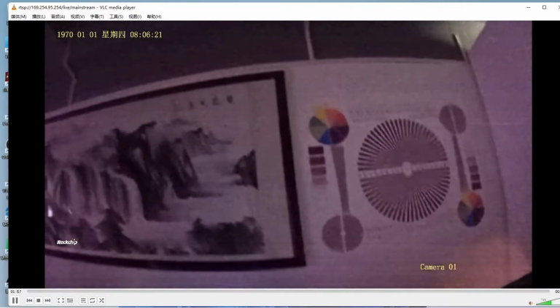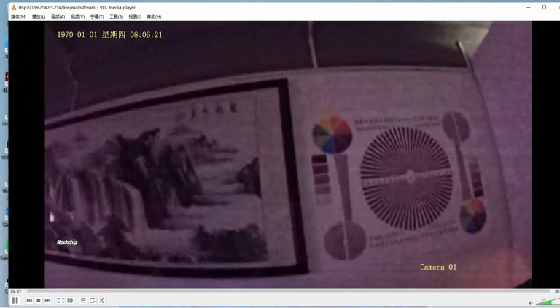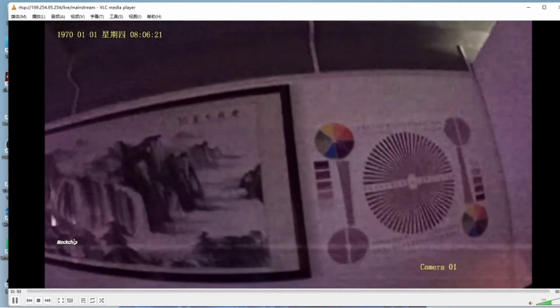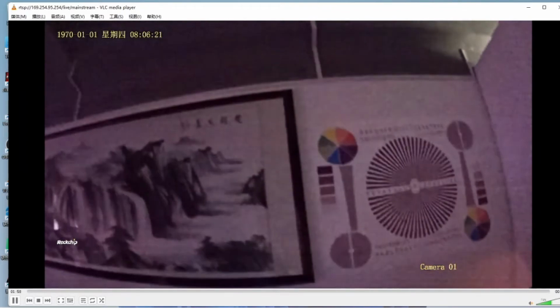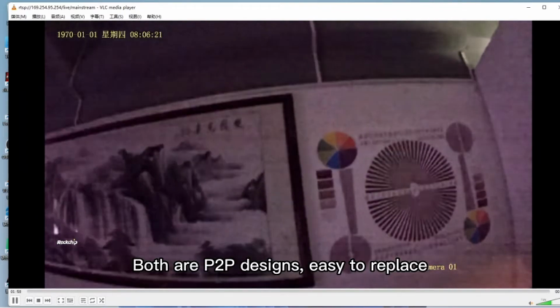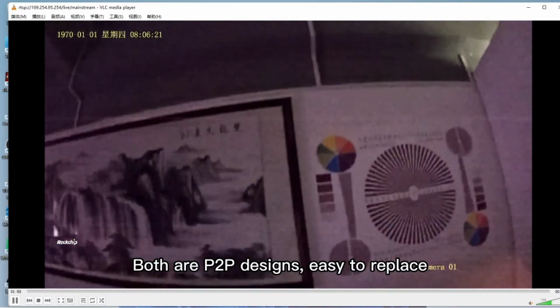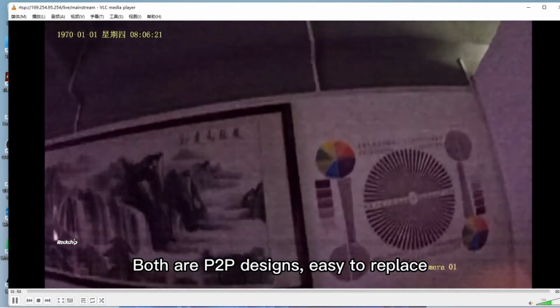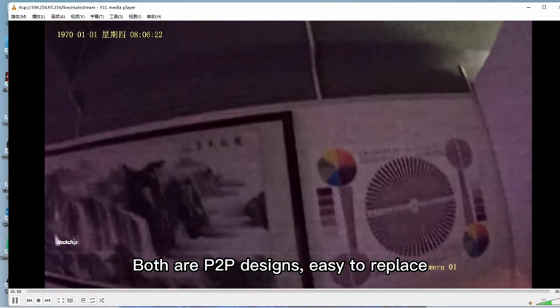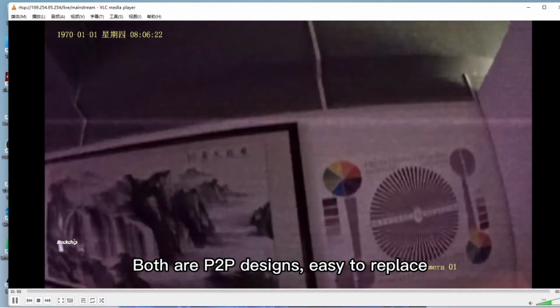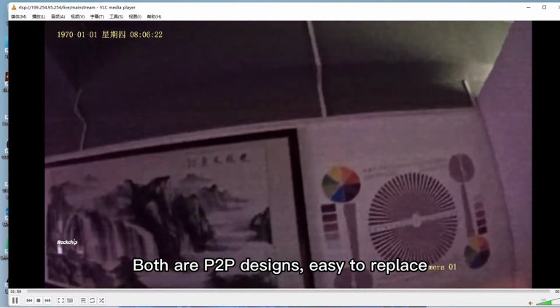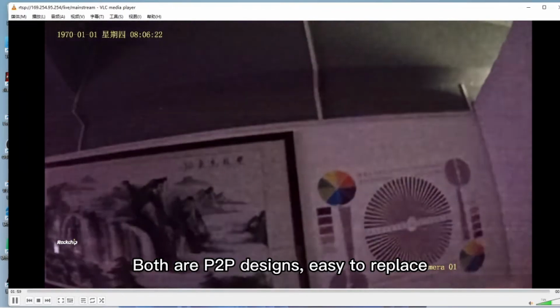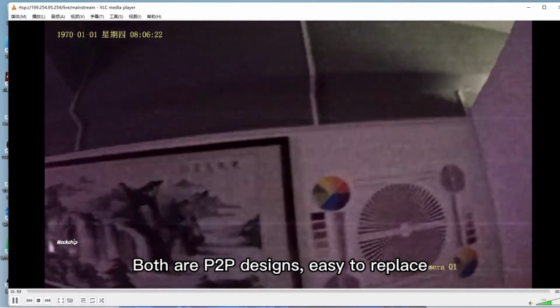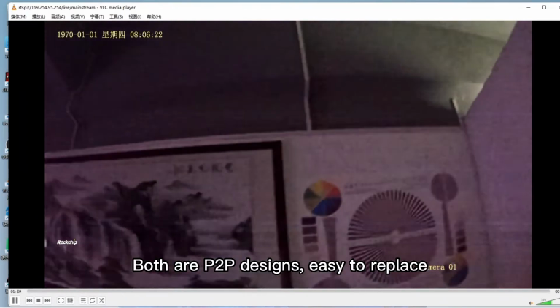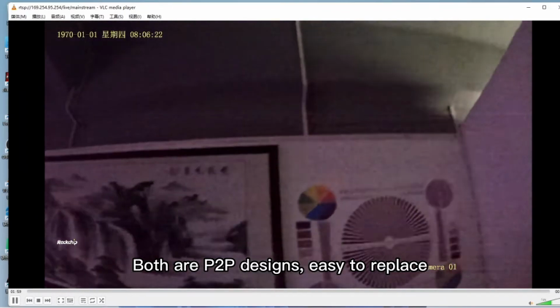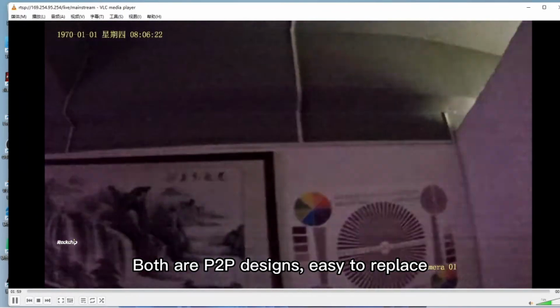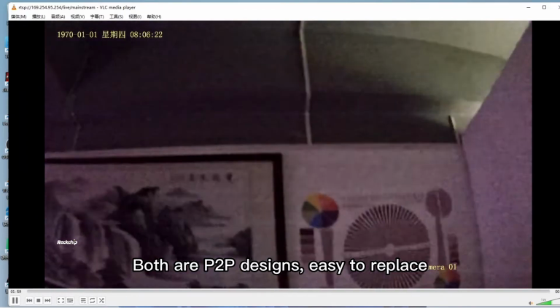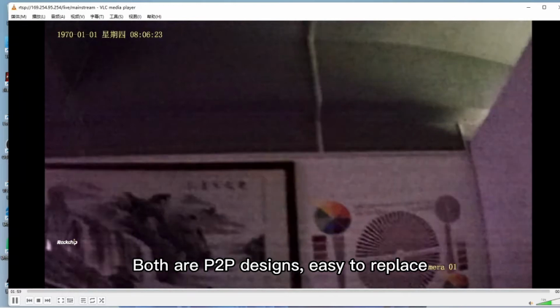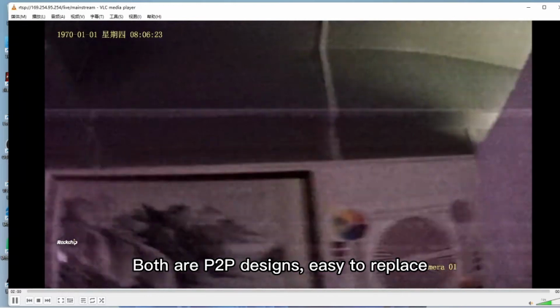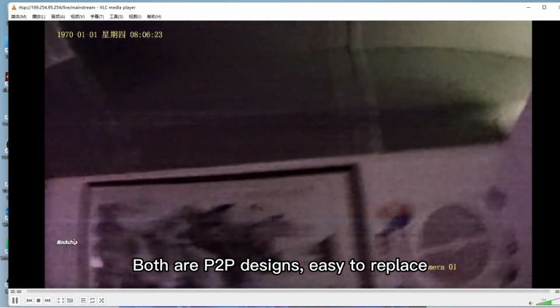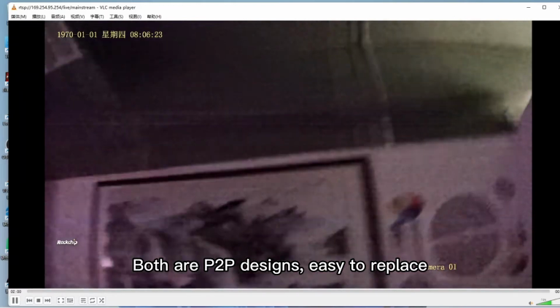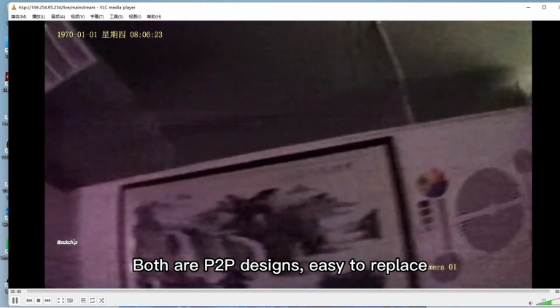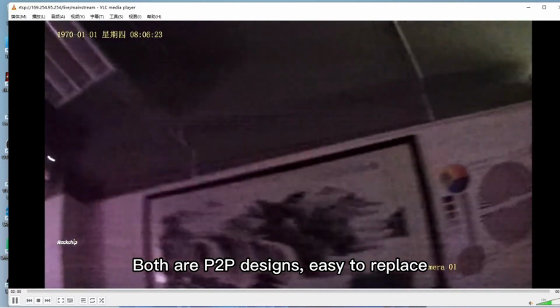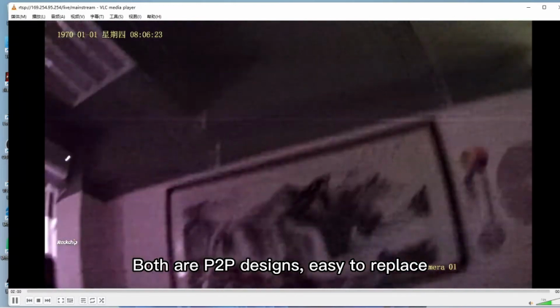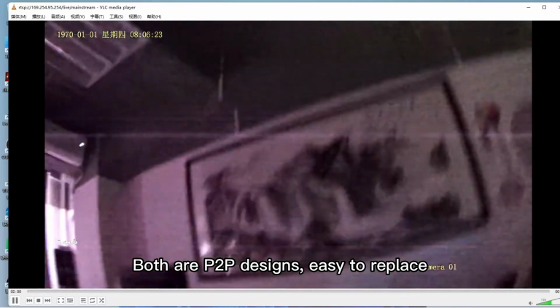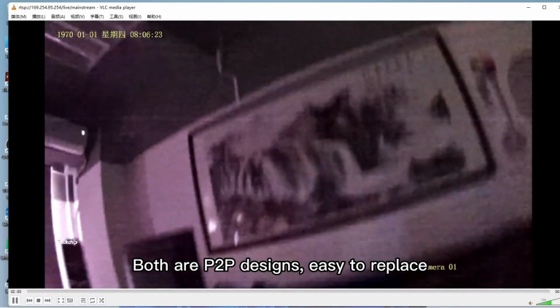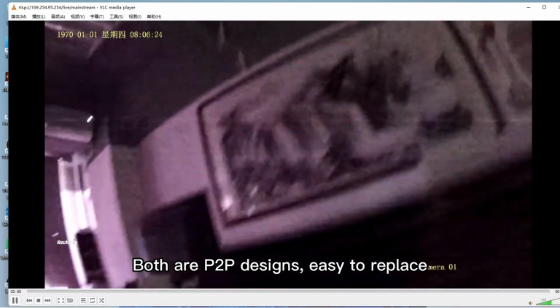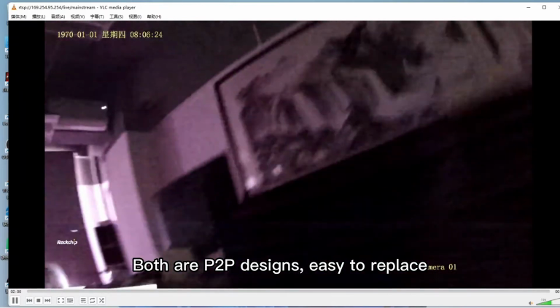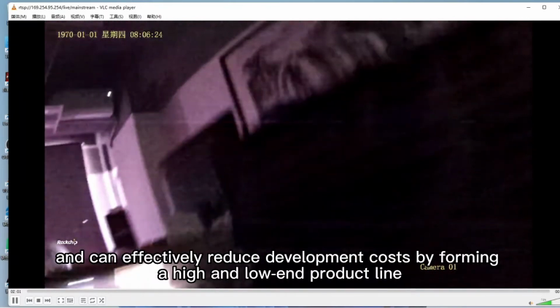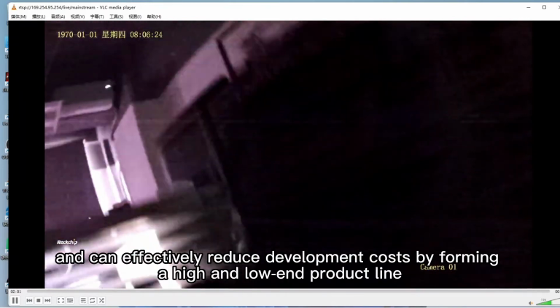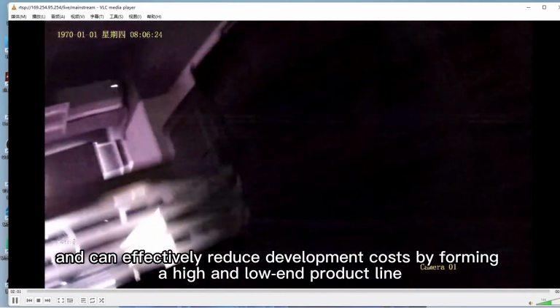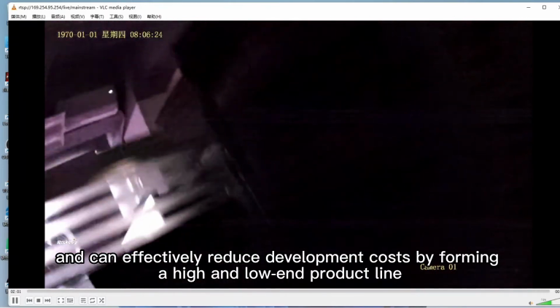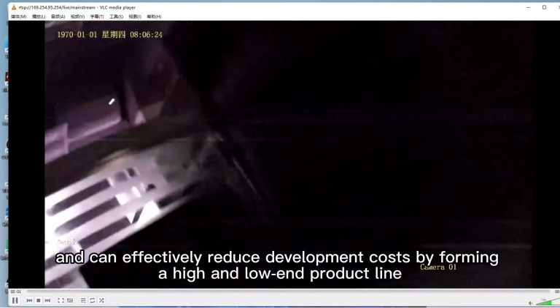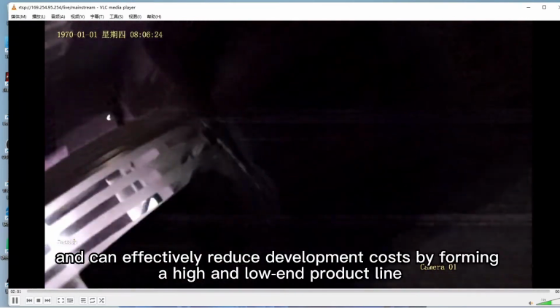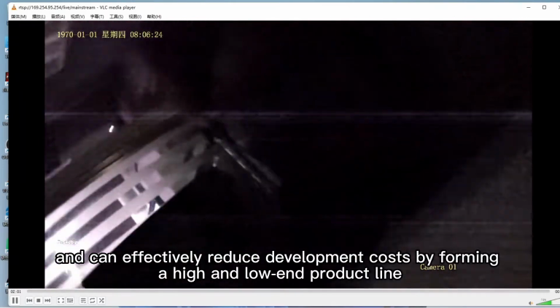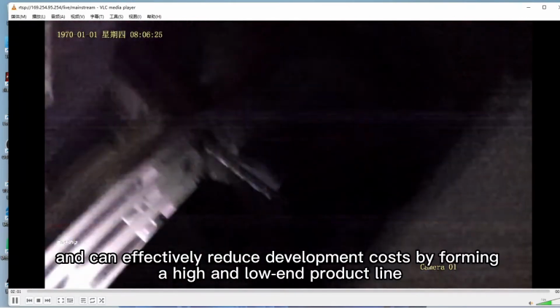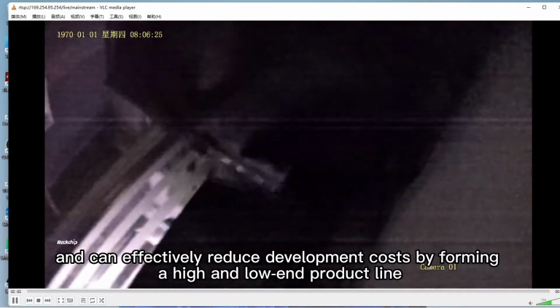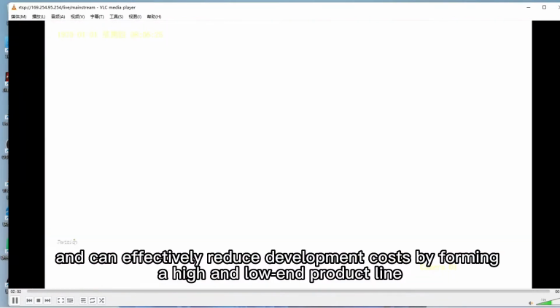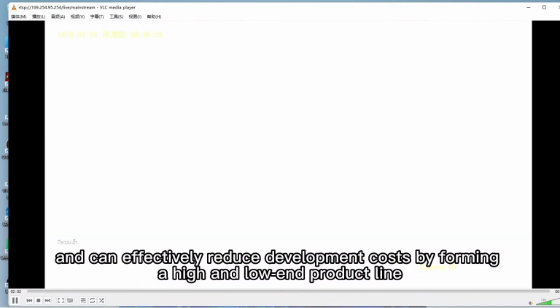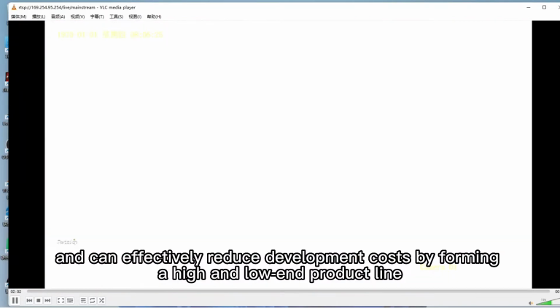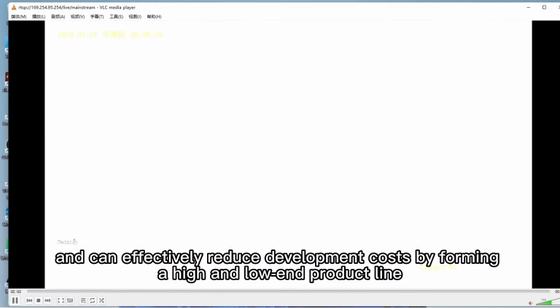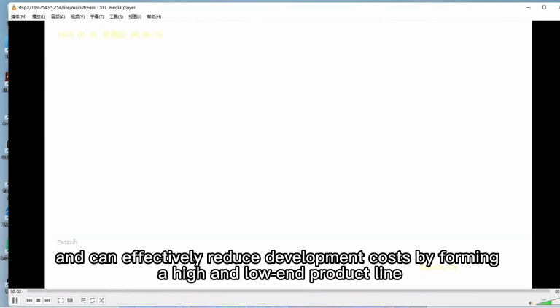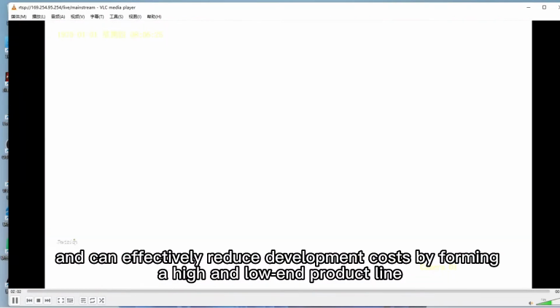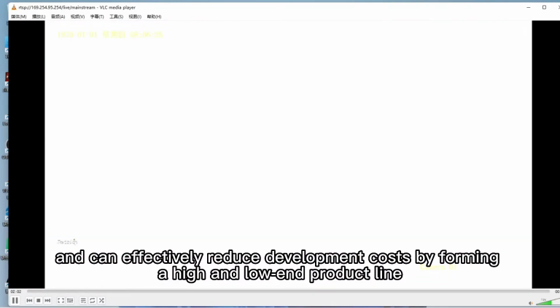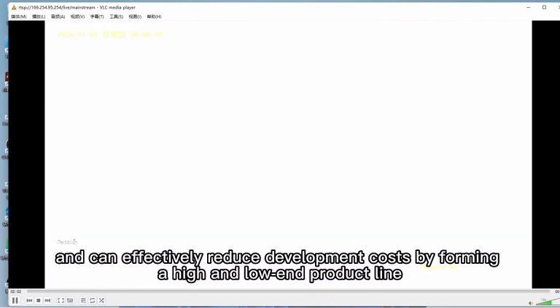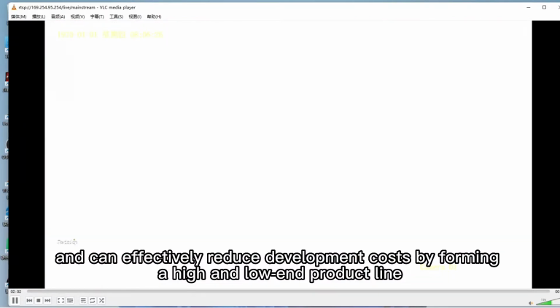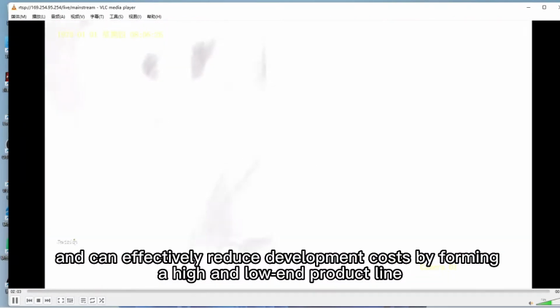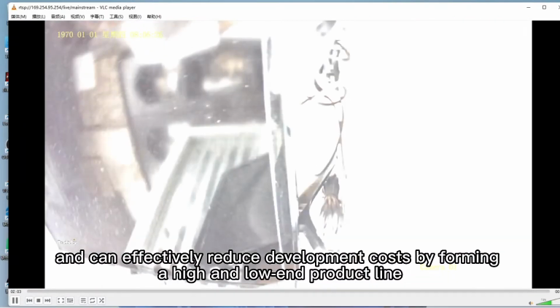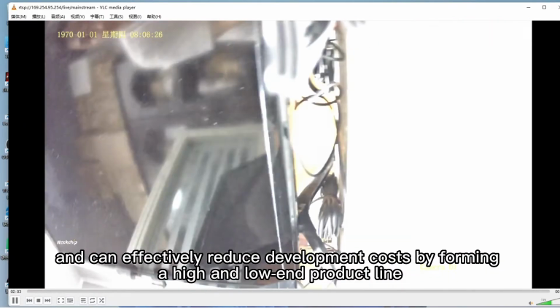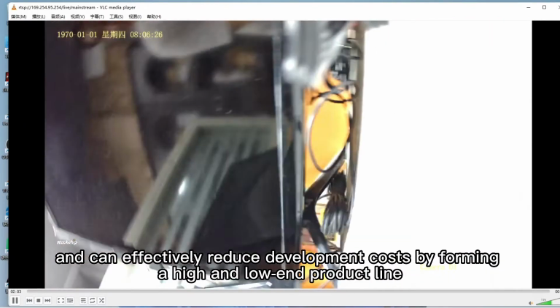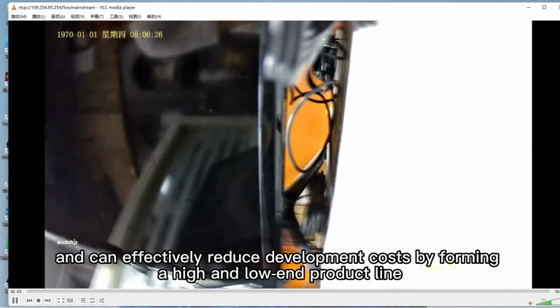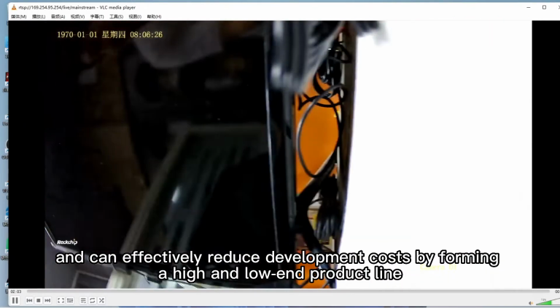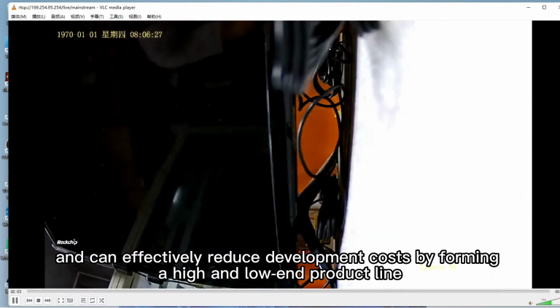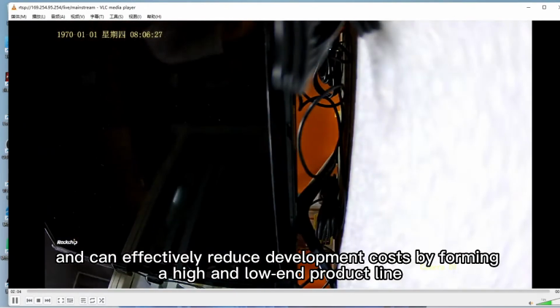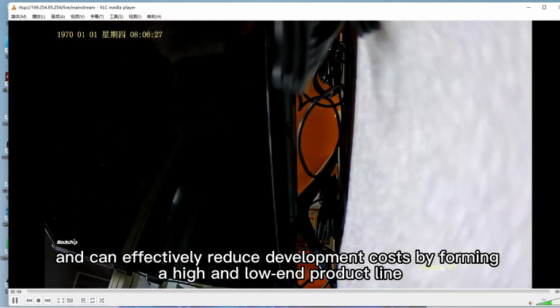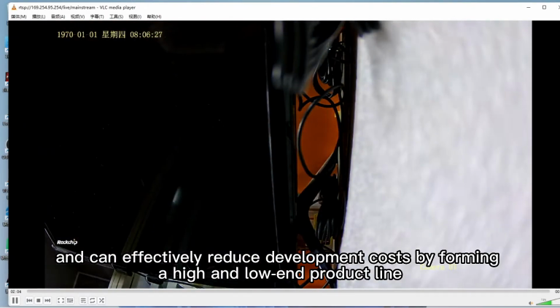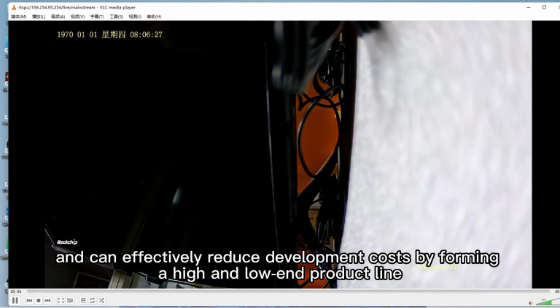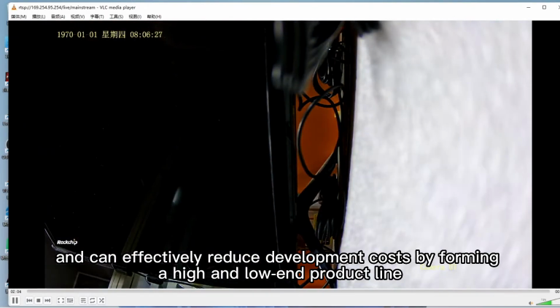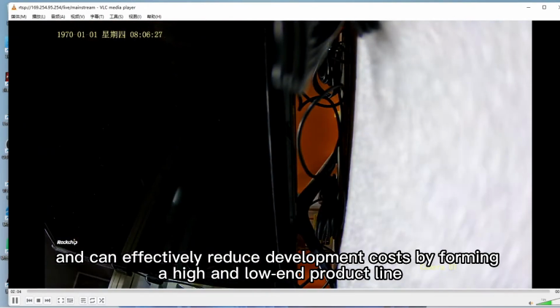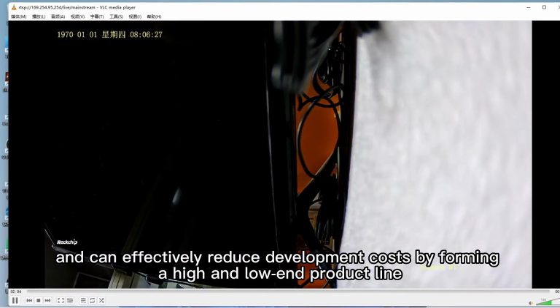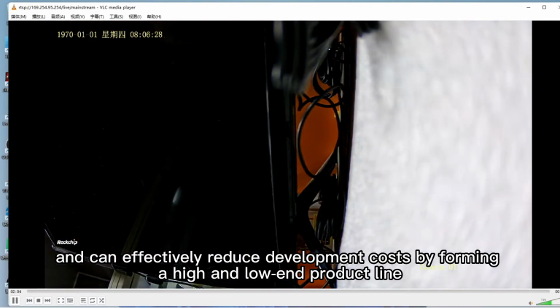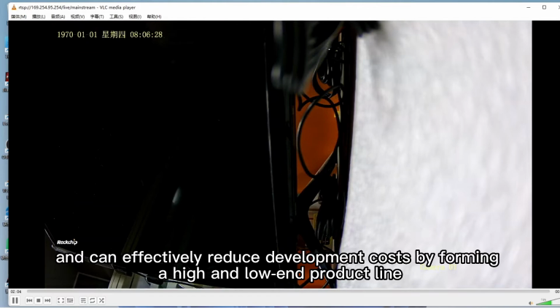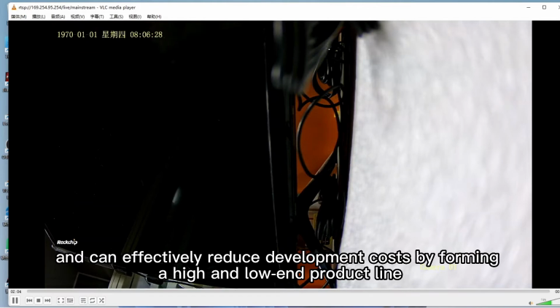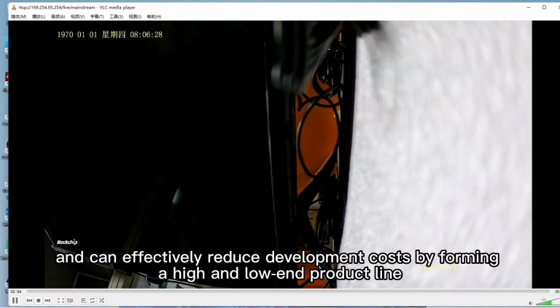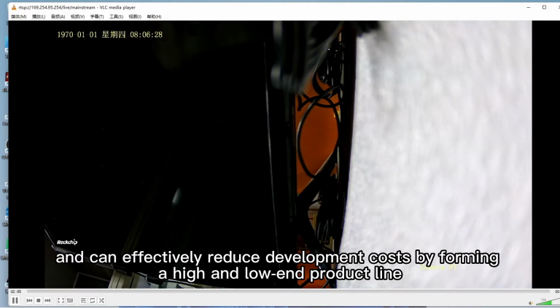Both are P2P designs, easy to replace, and can effectively reduce development costs by forming a high and low-end product line.